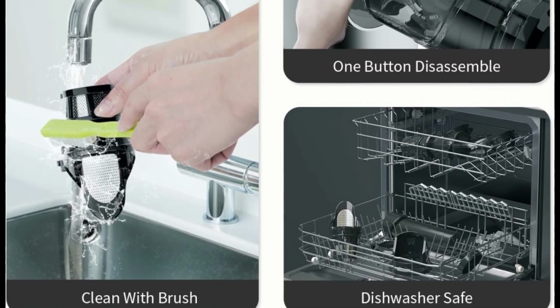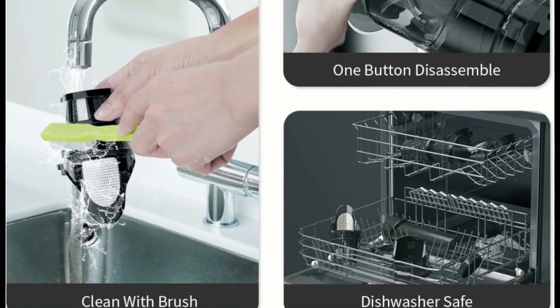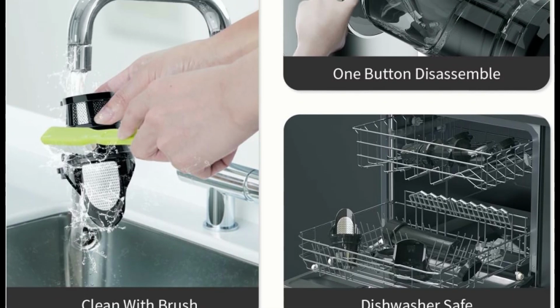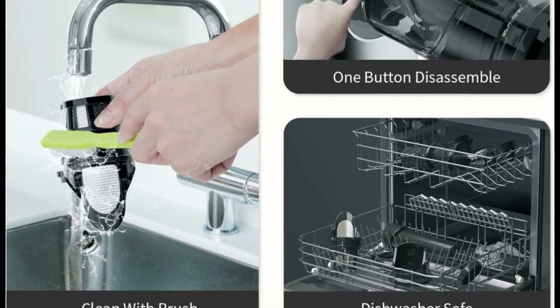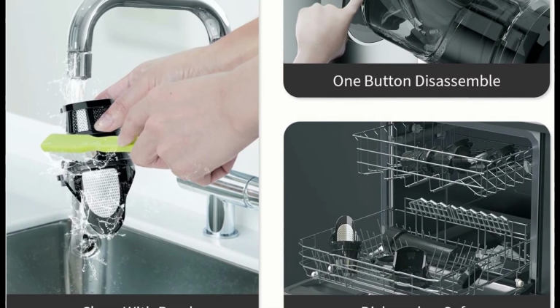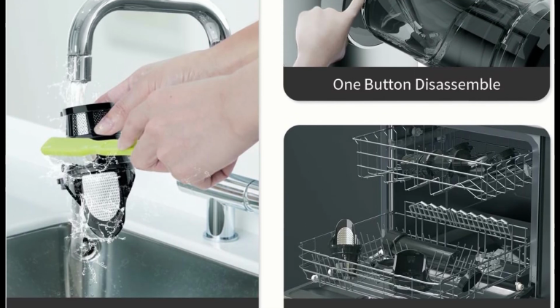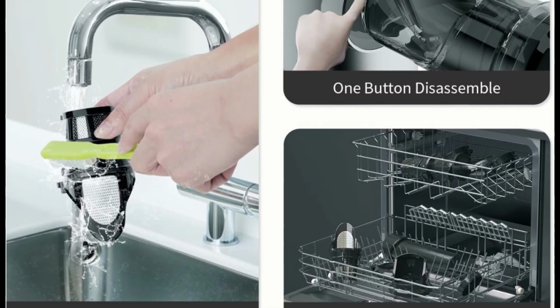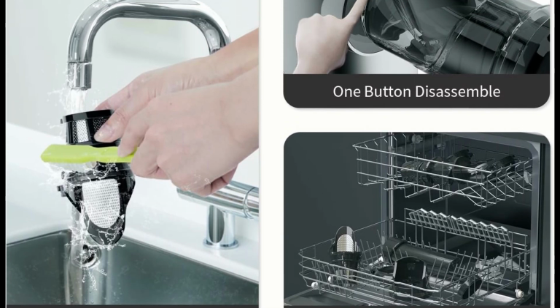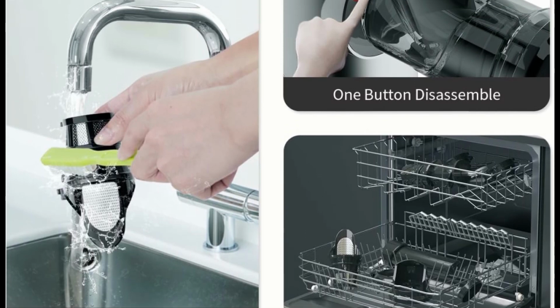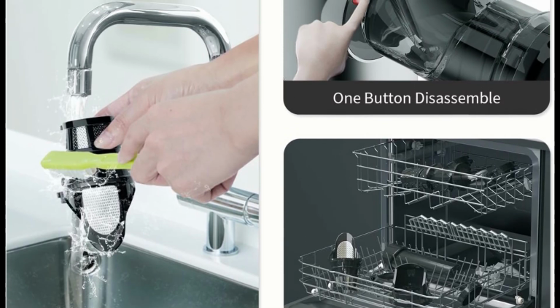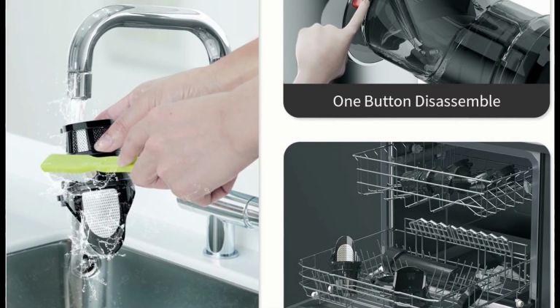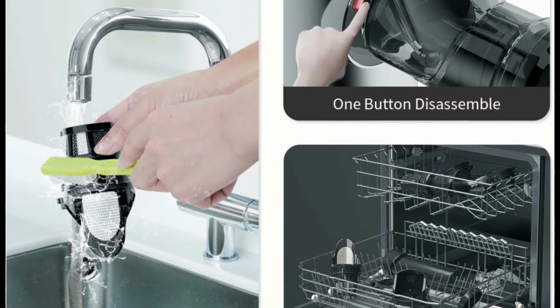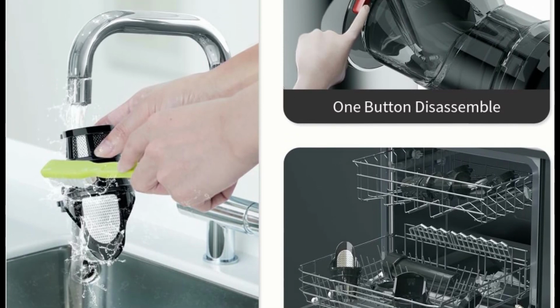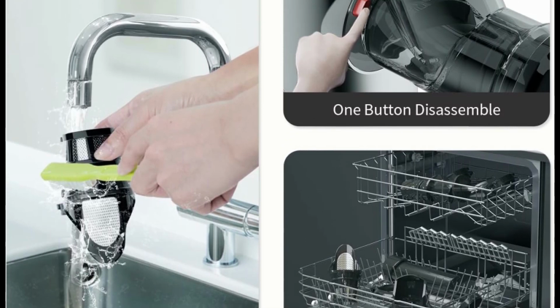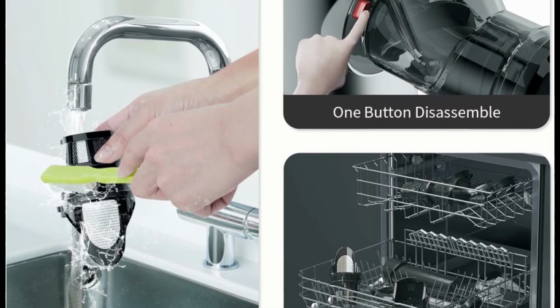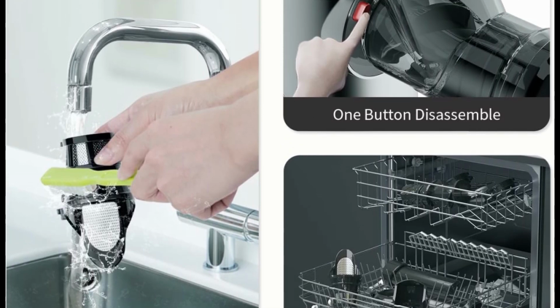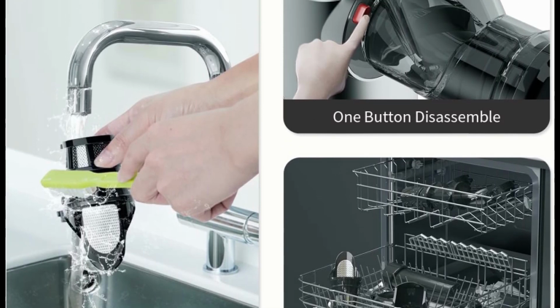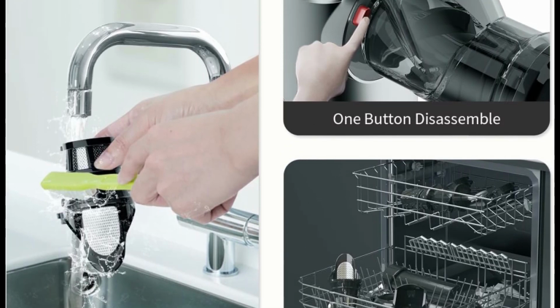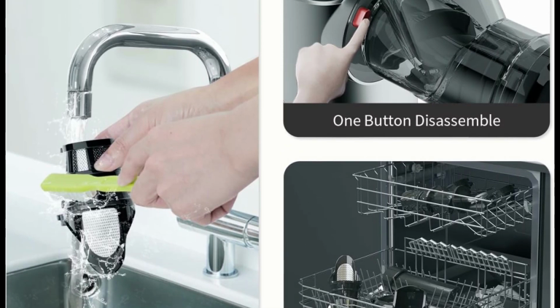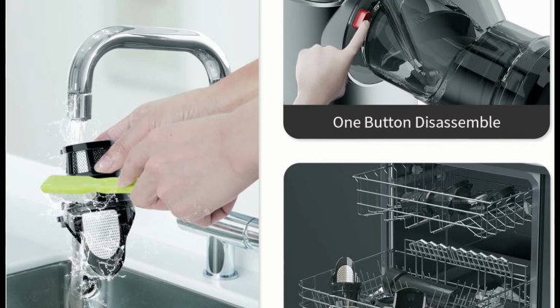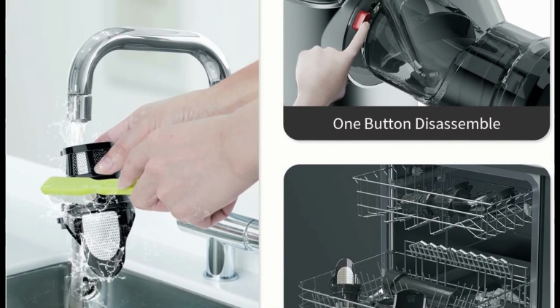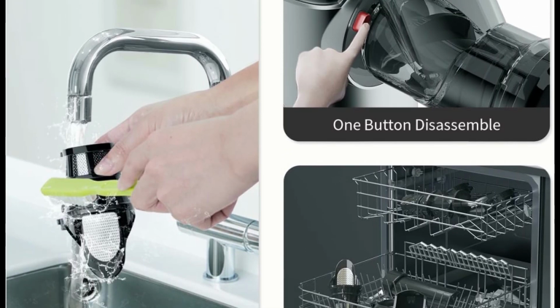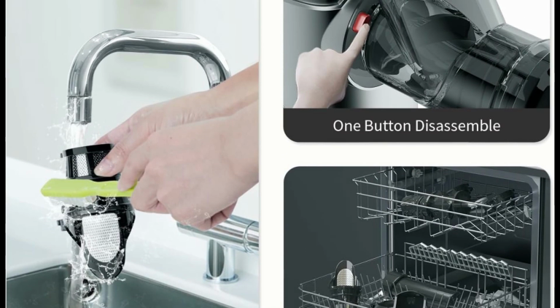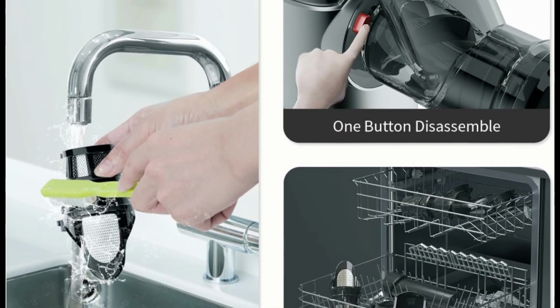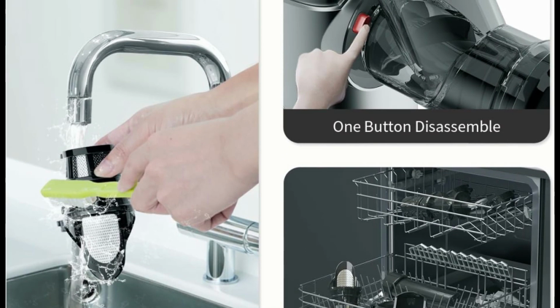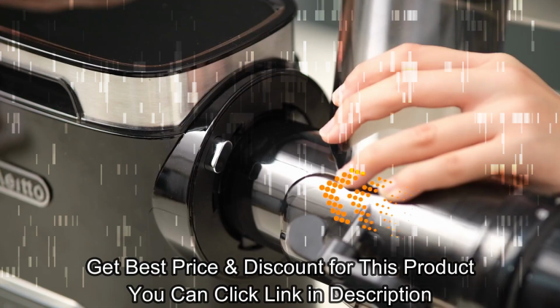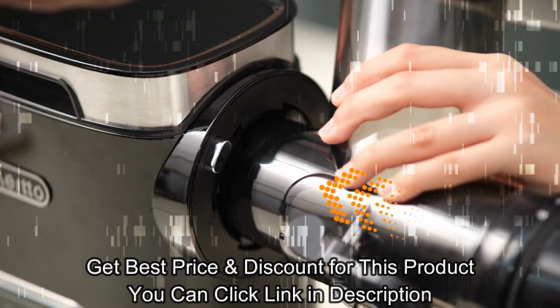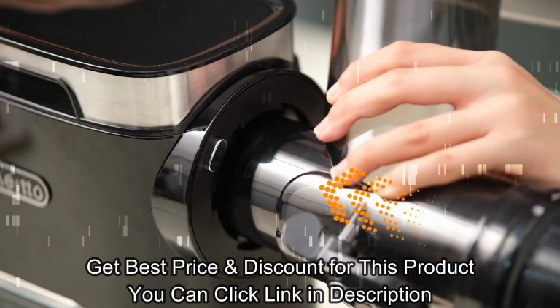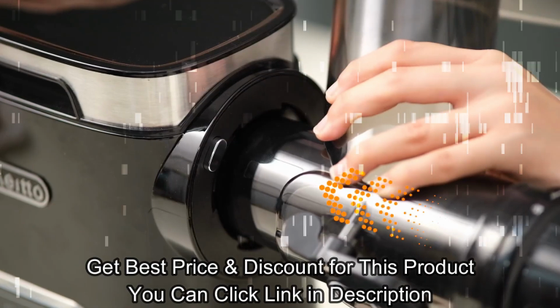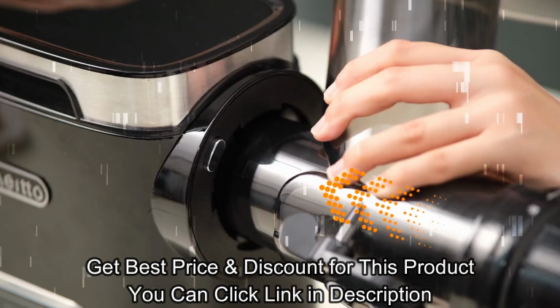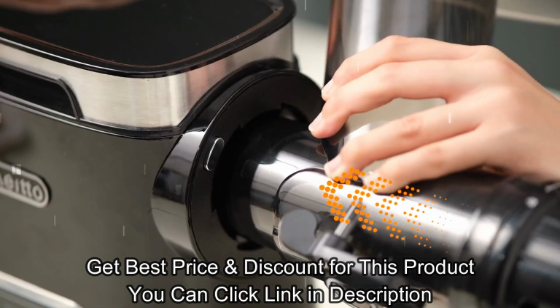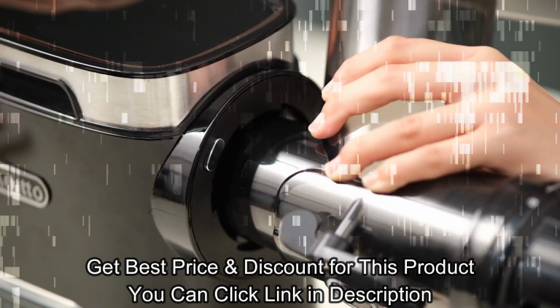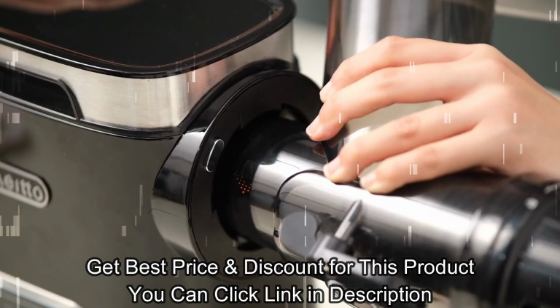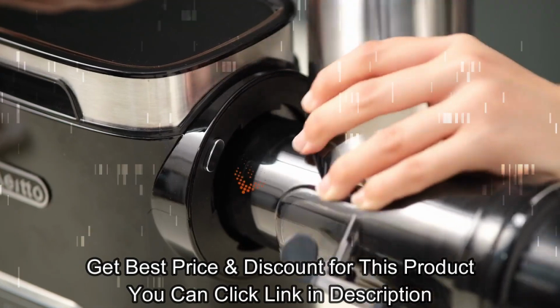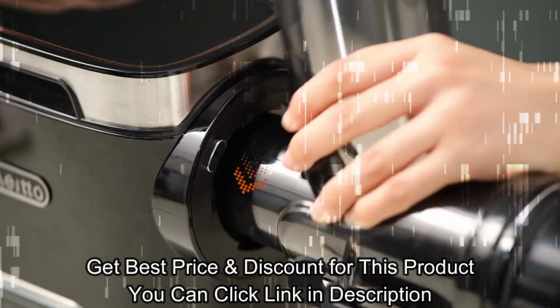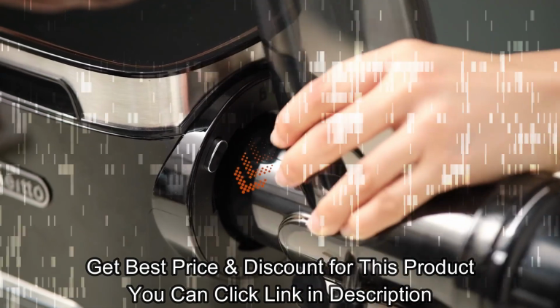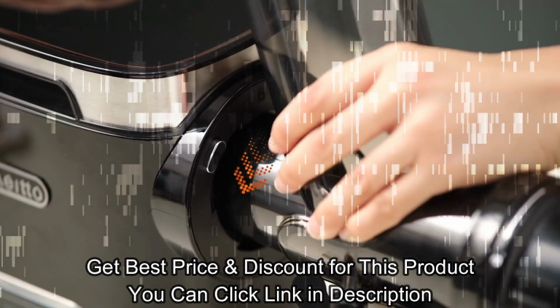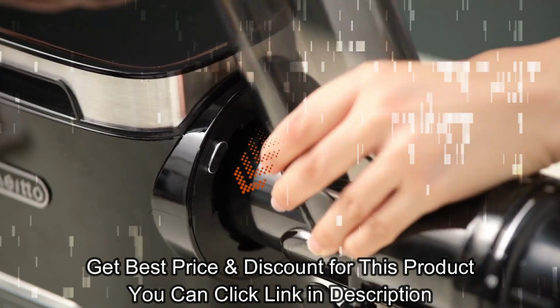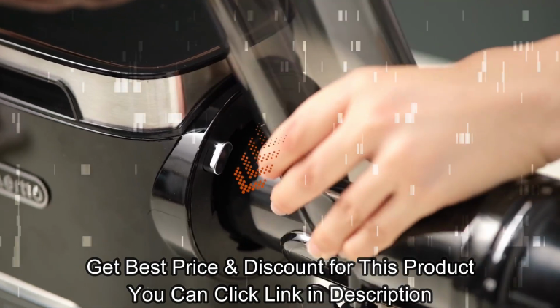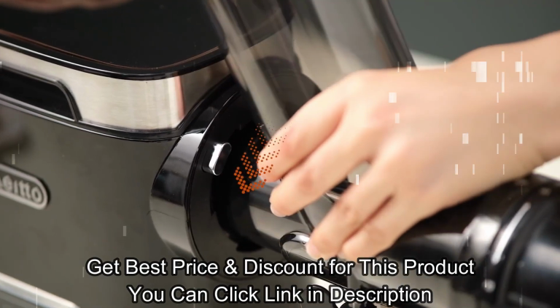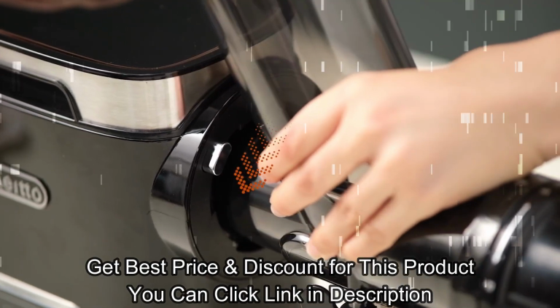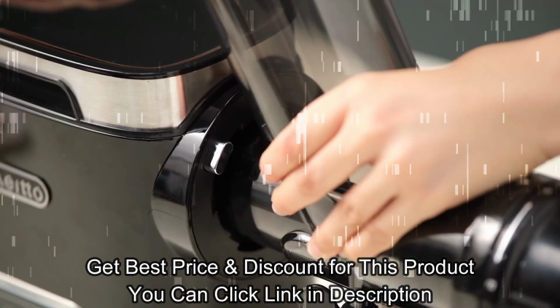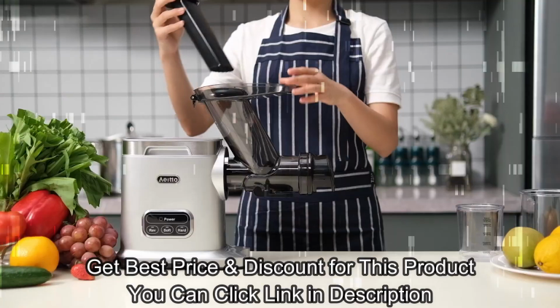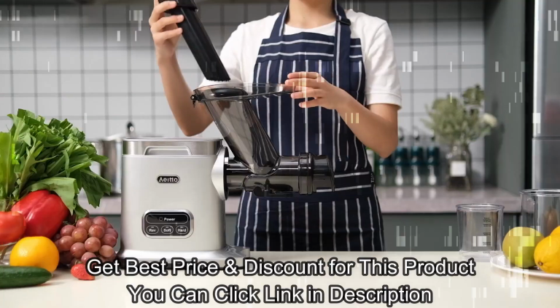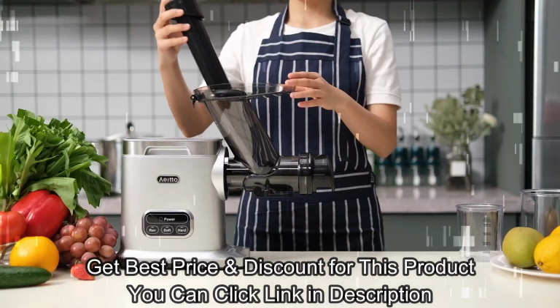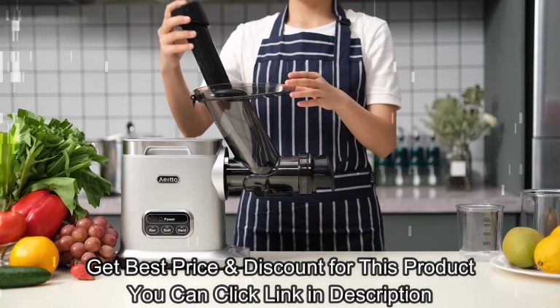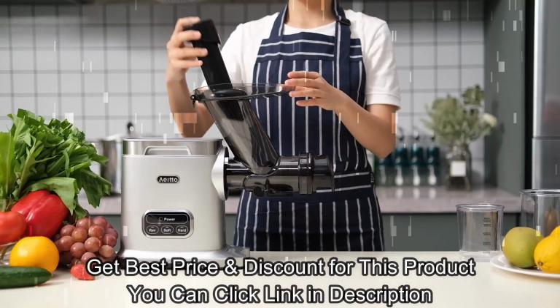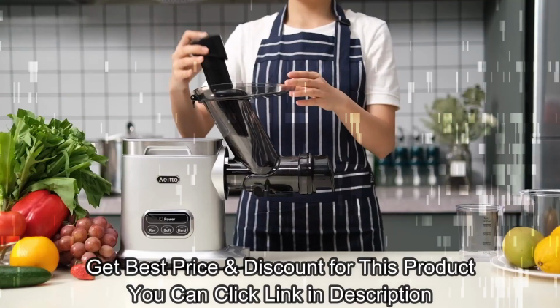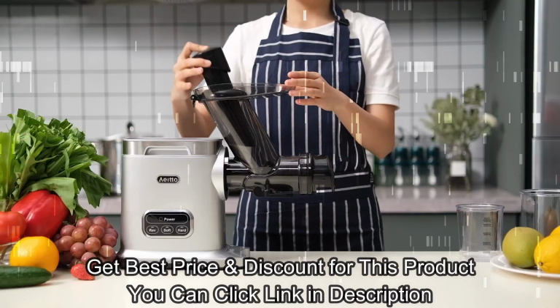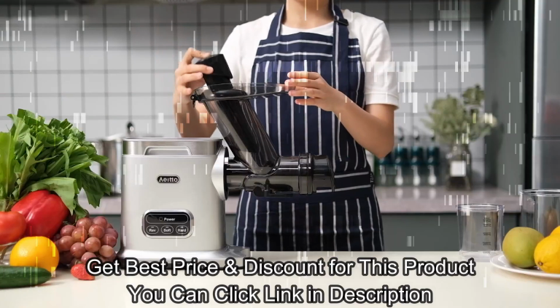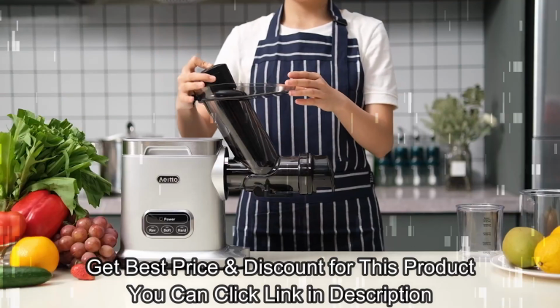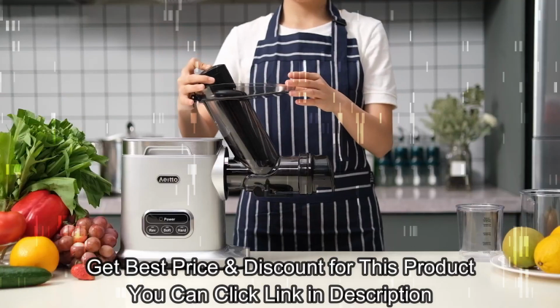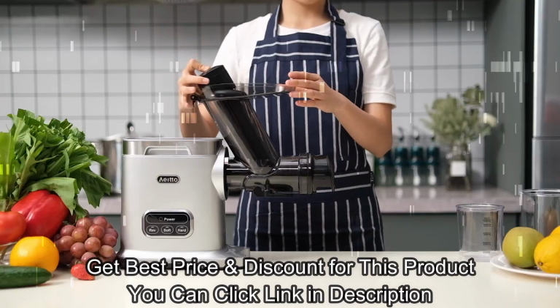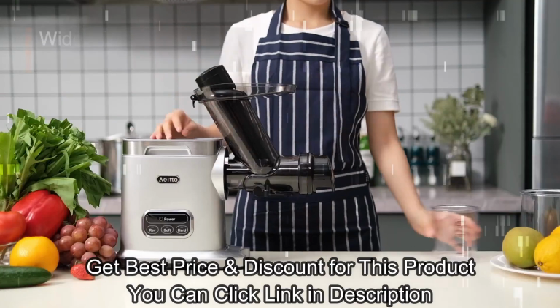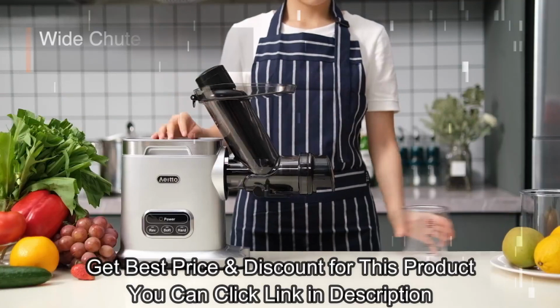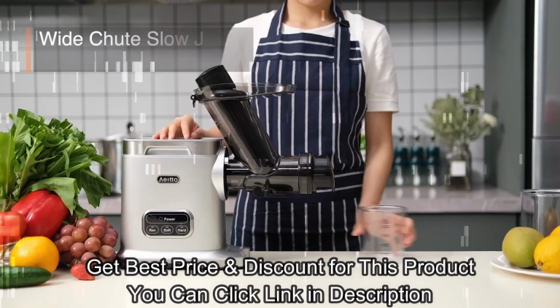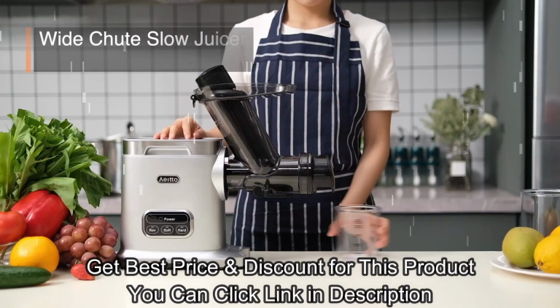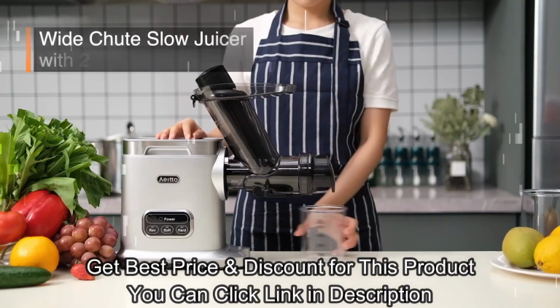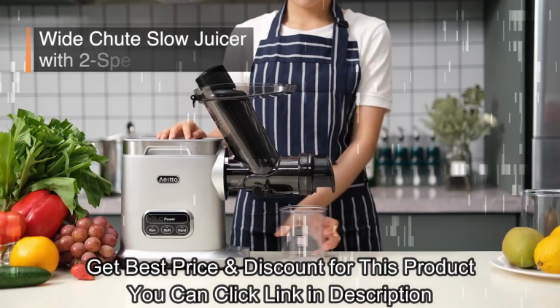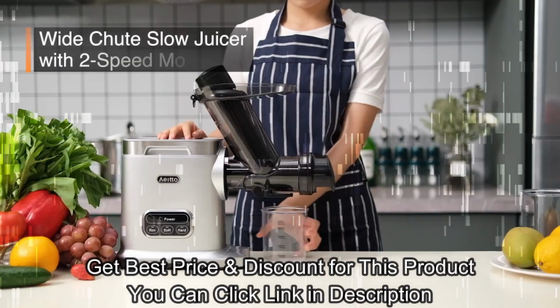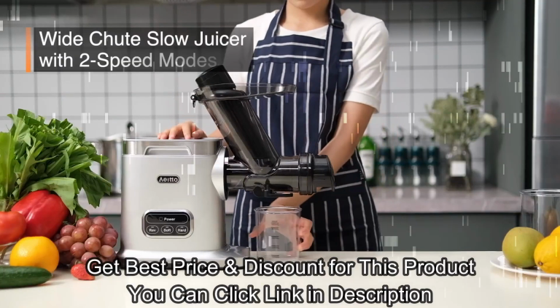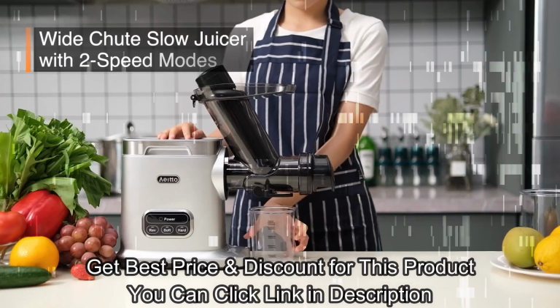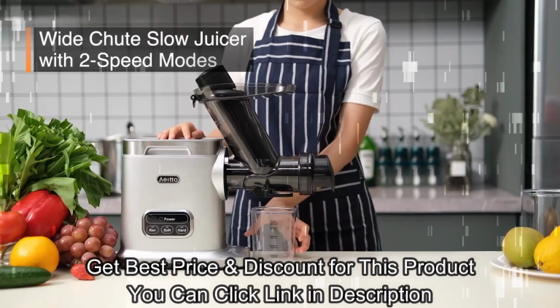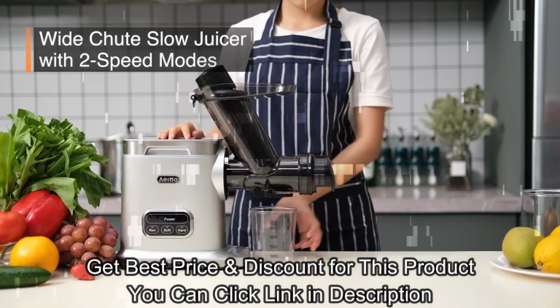You can get product details via the link below, and you will get an exclusive price and discount if you purchase this product through the link in the description.